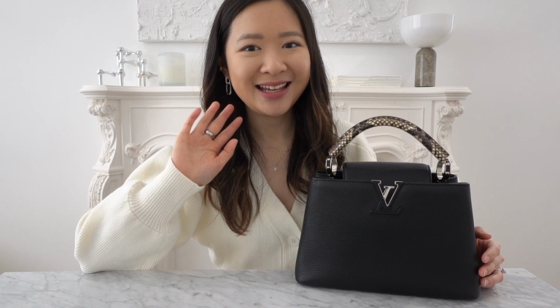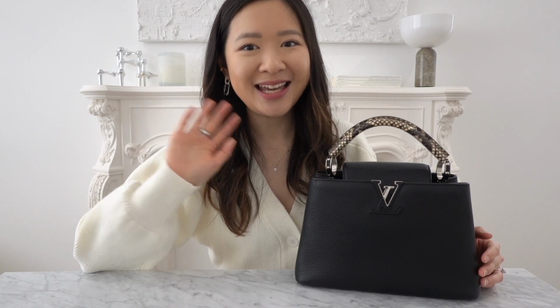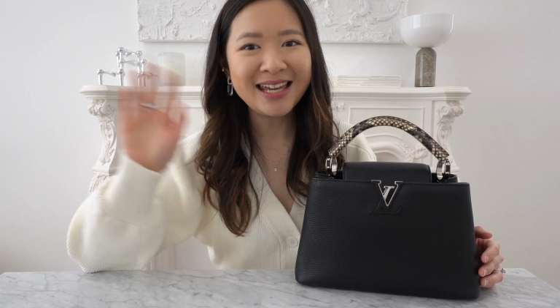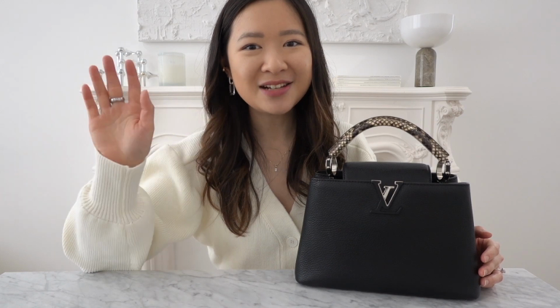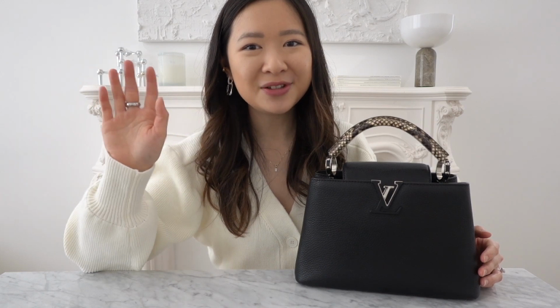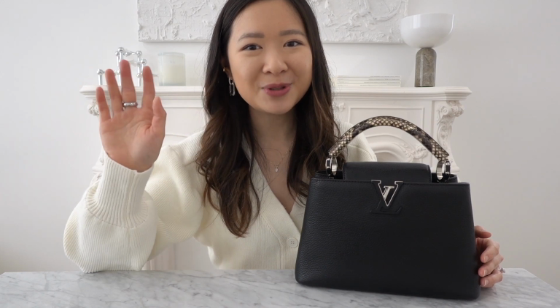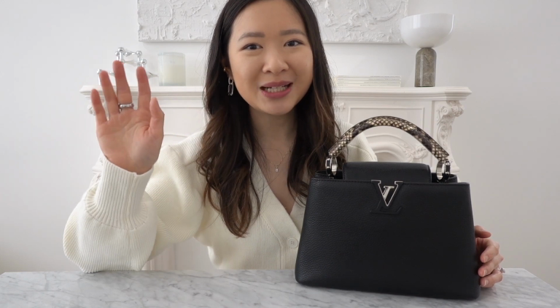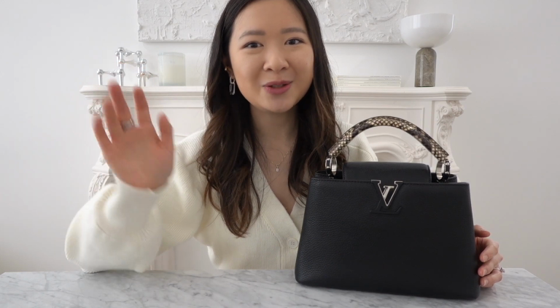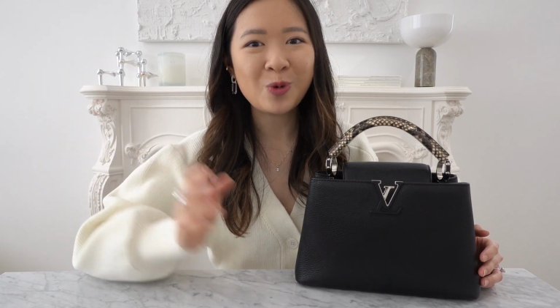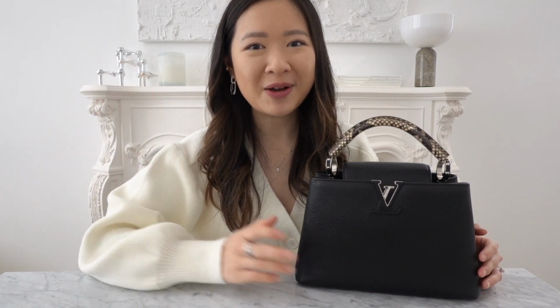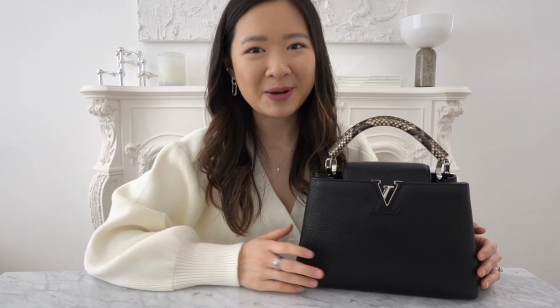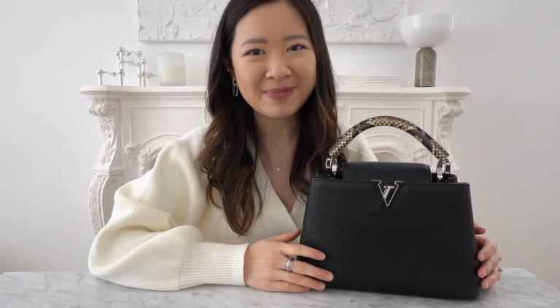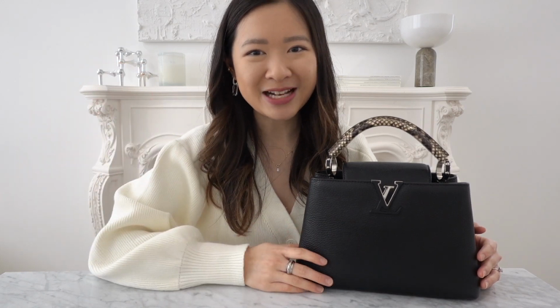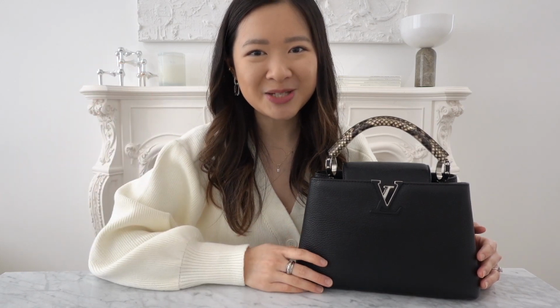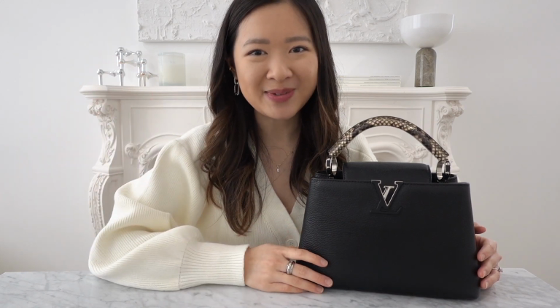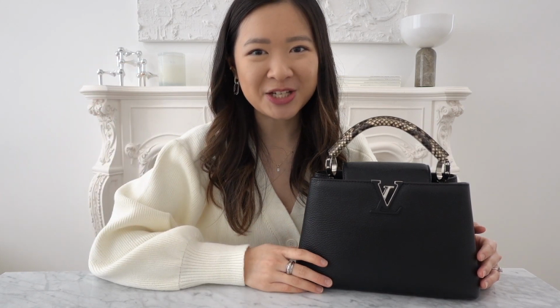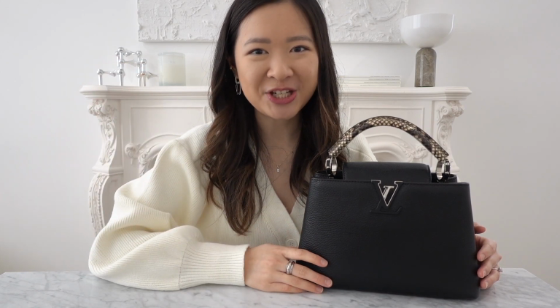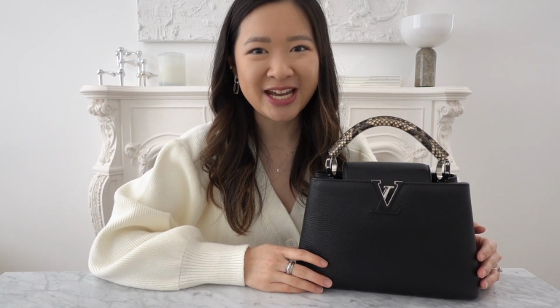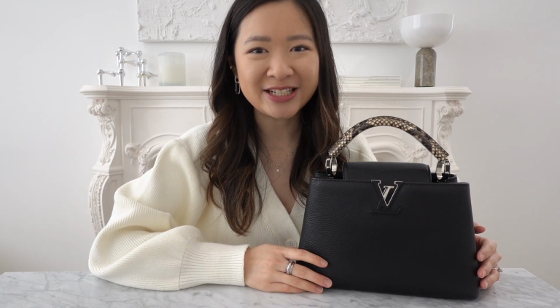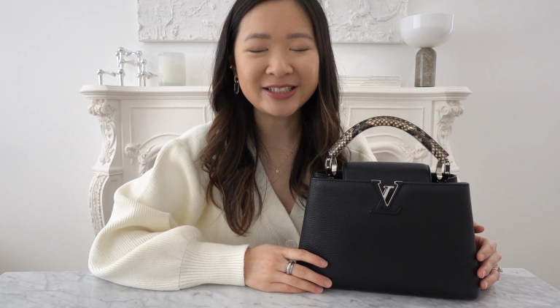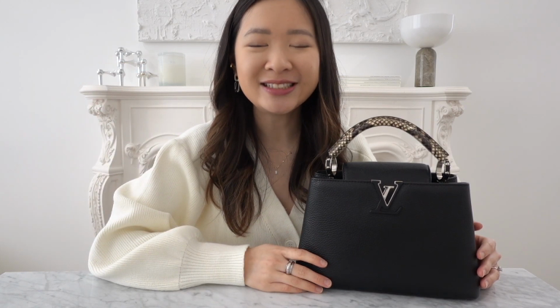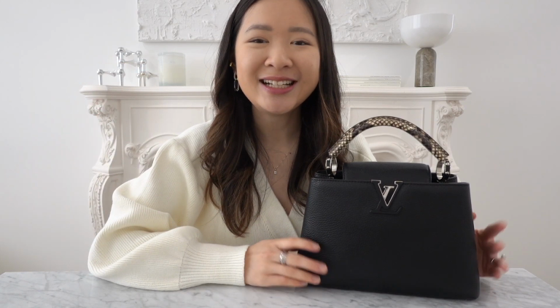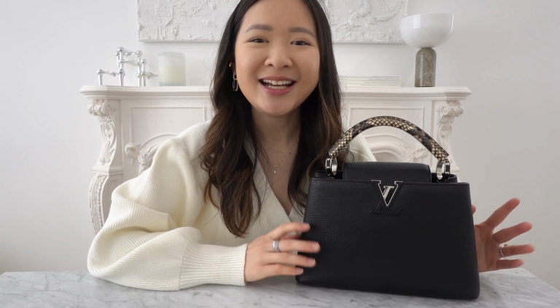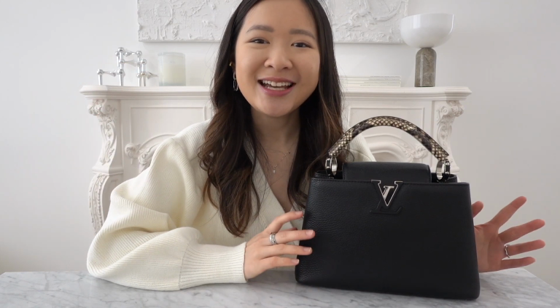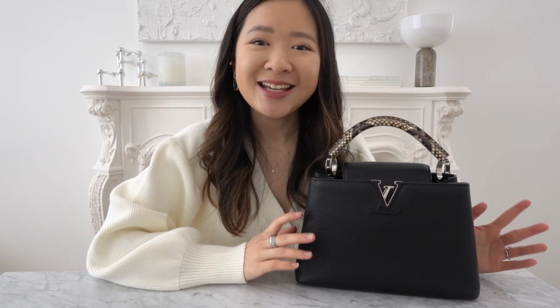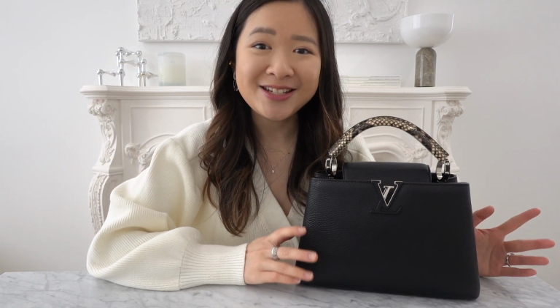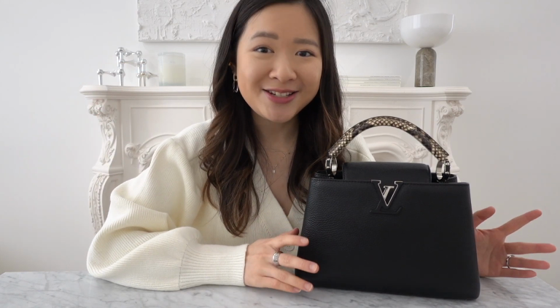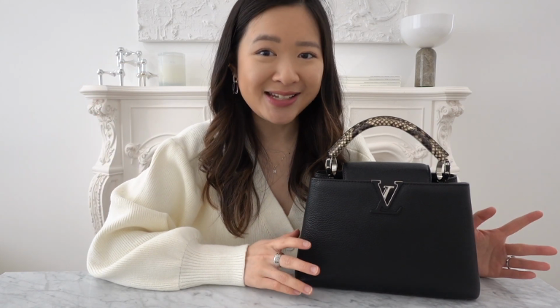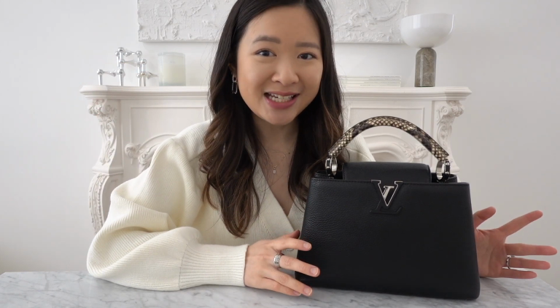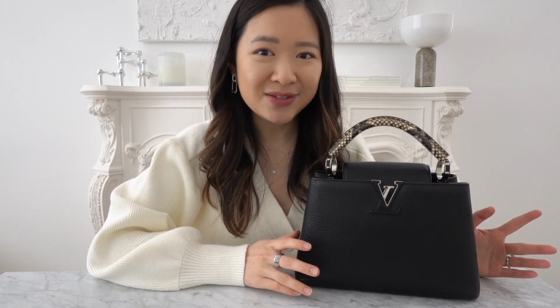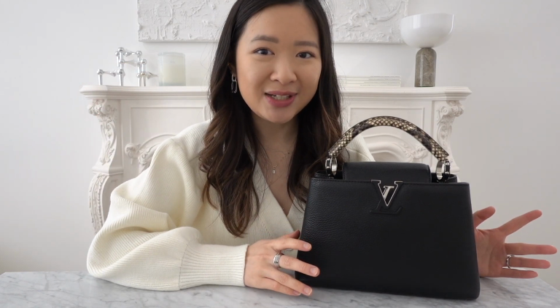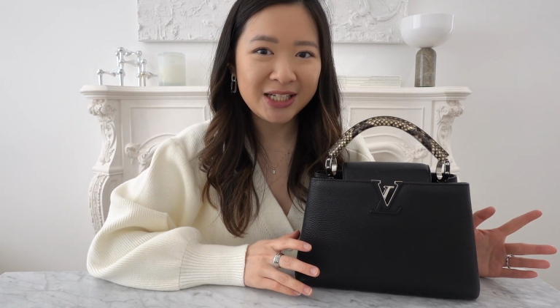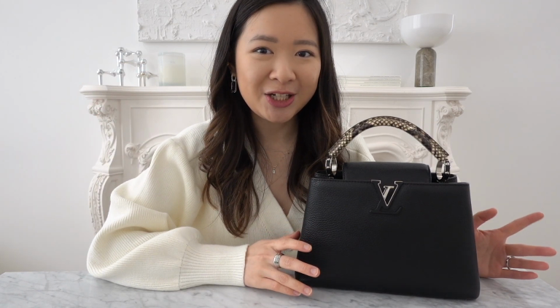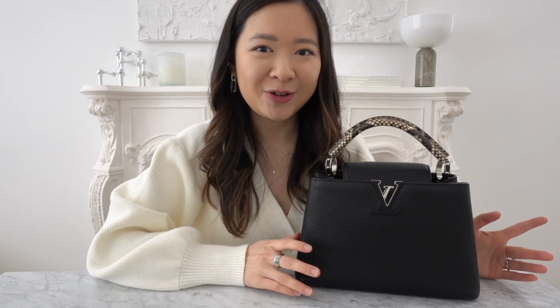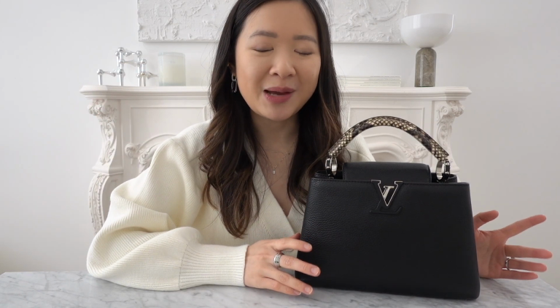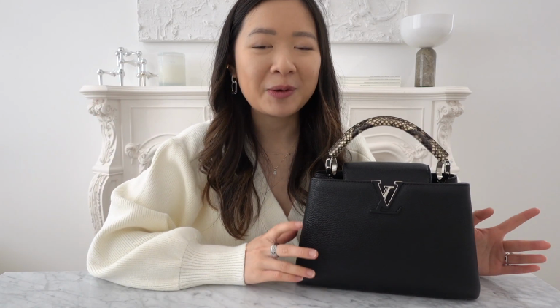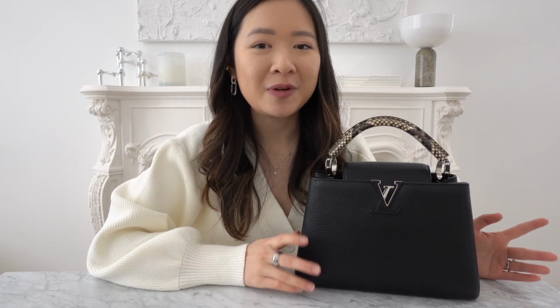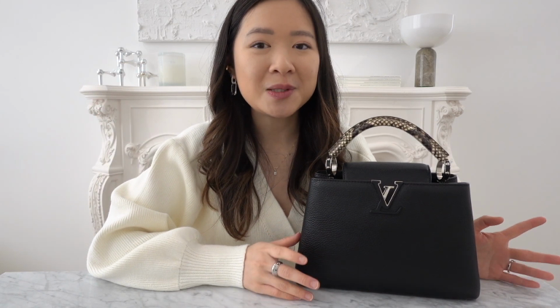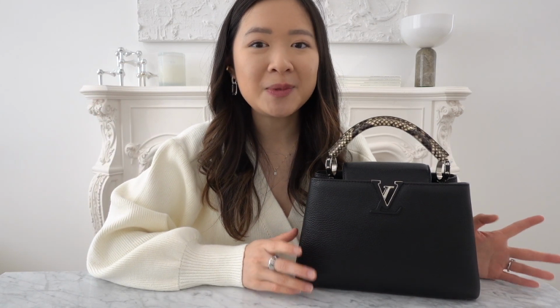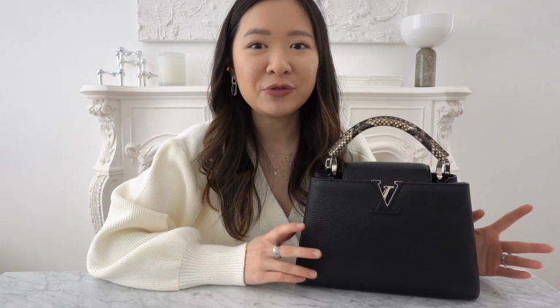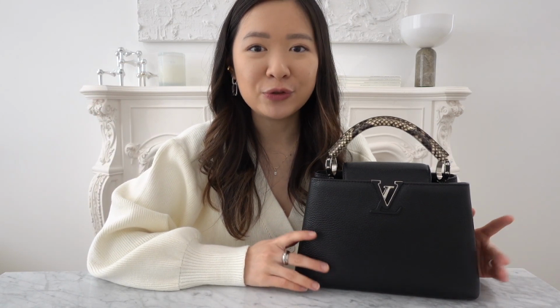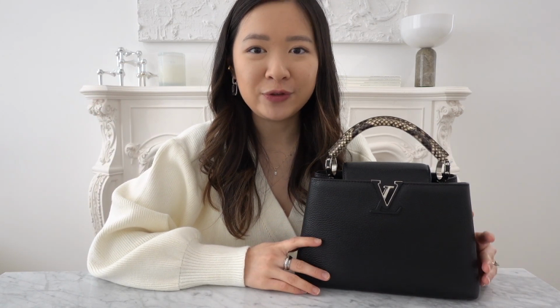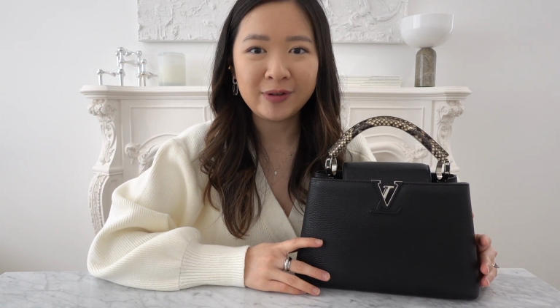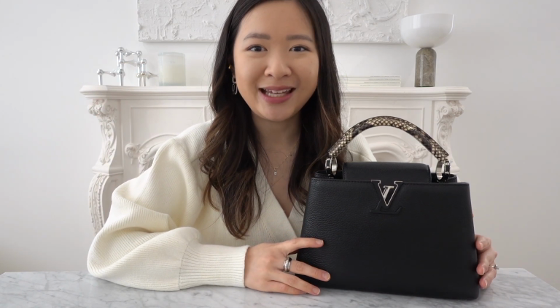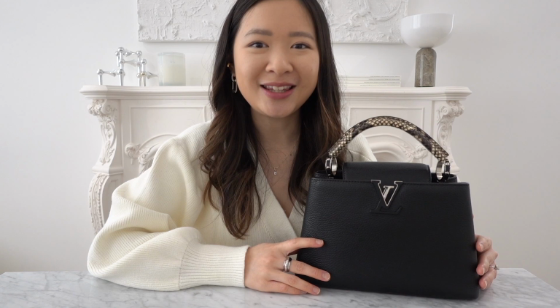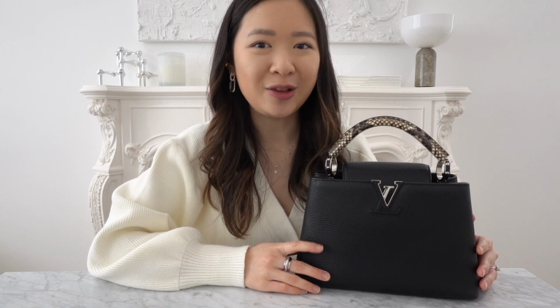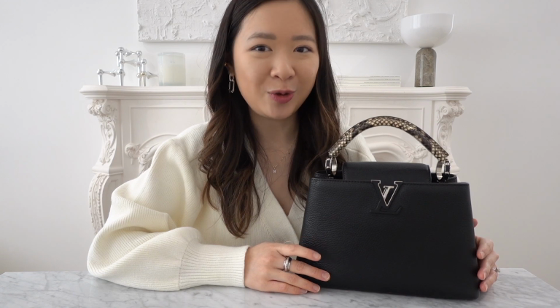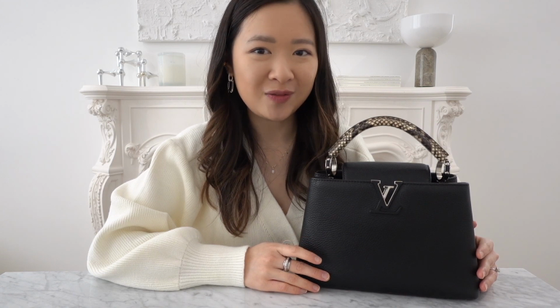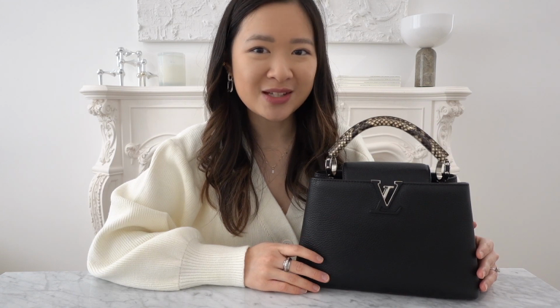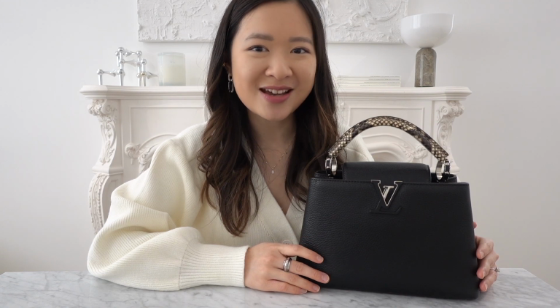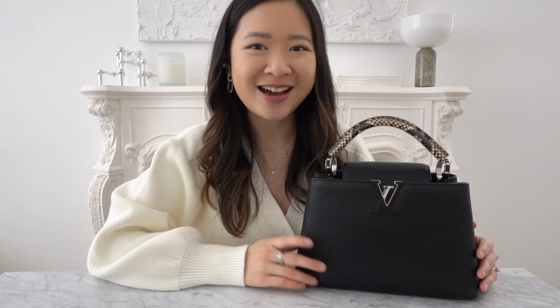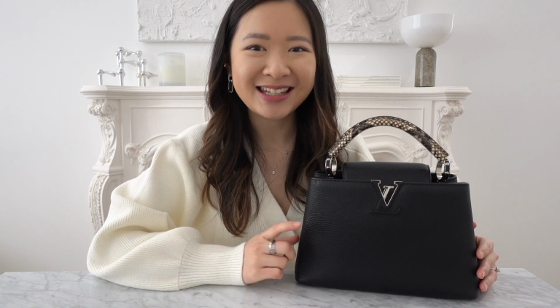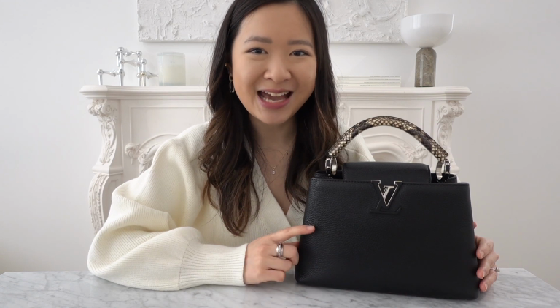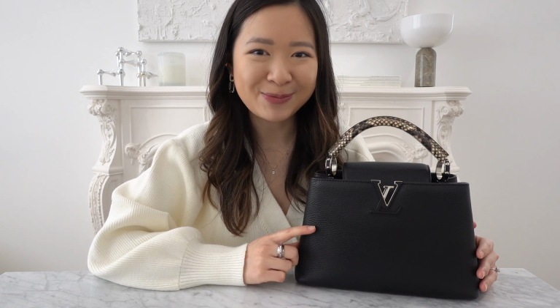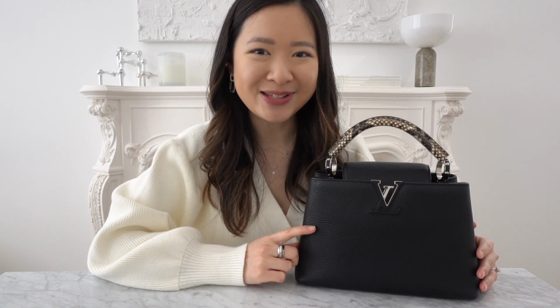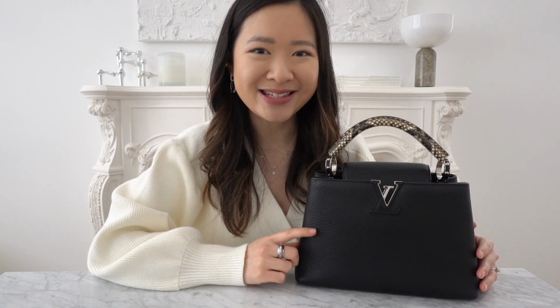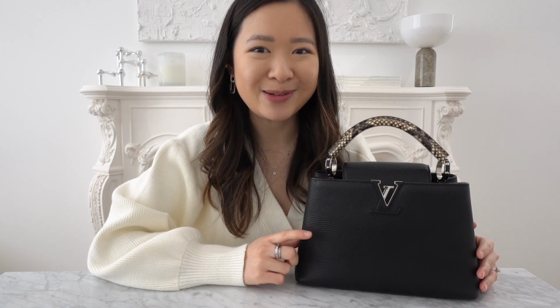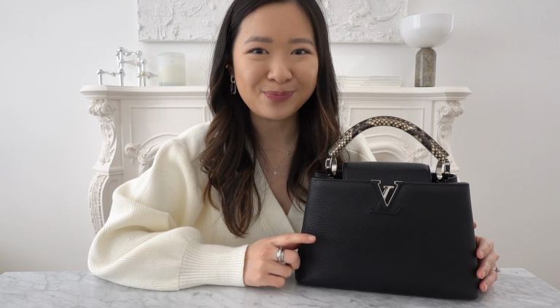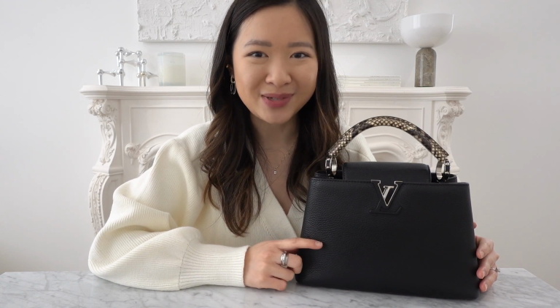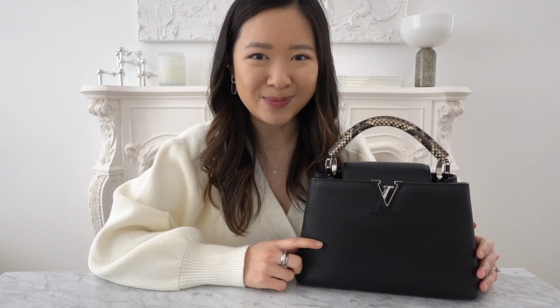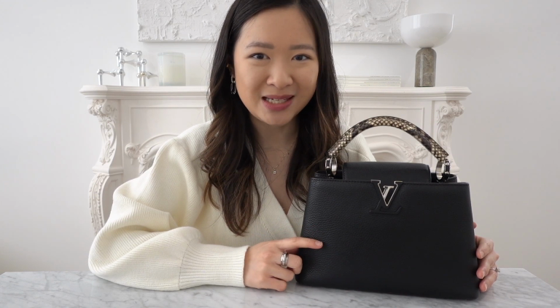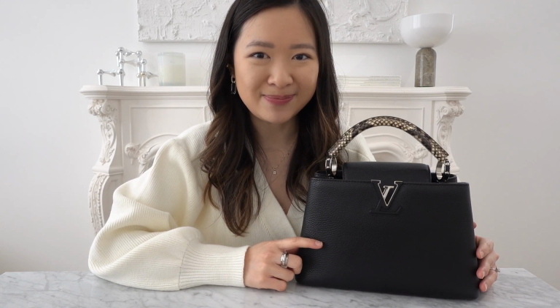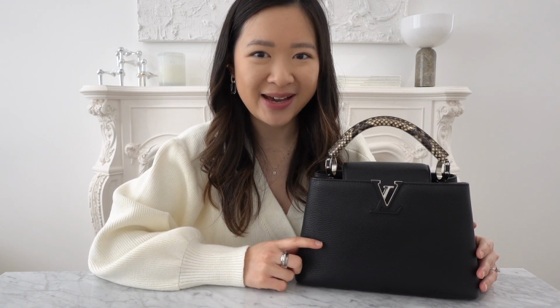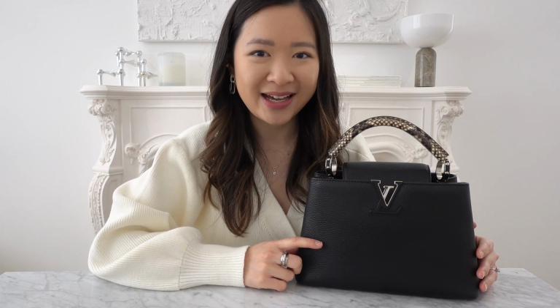Hey everyone, welcome back to my channel. In today's video, I'm going to be reviewing the Louis Vuitton Capucine BB bag.